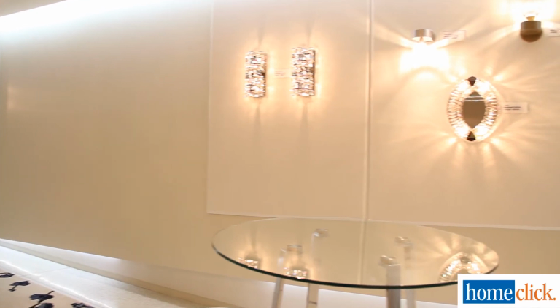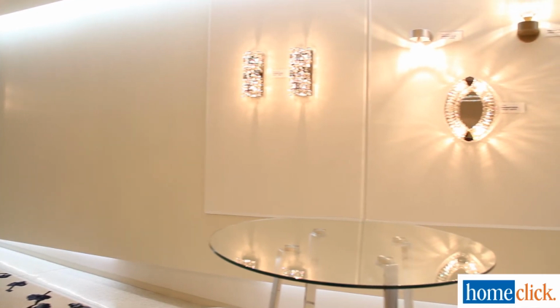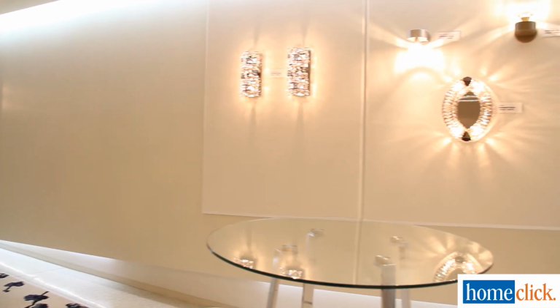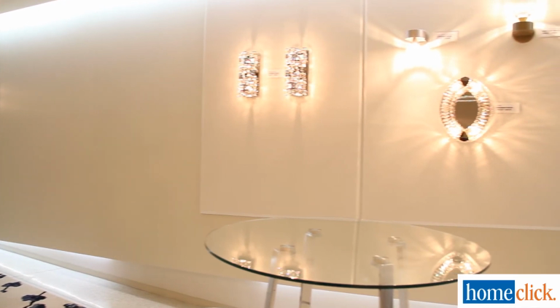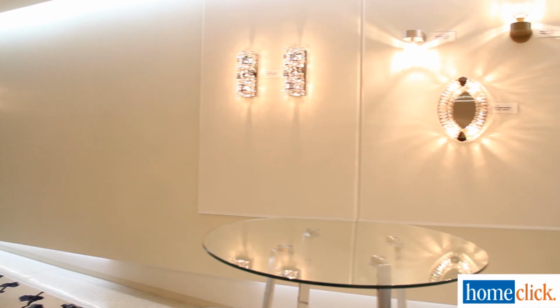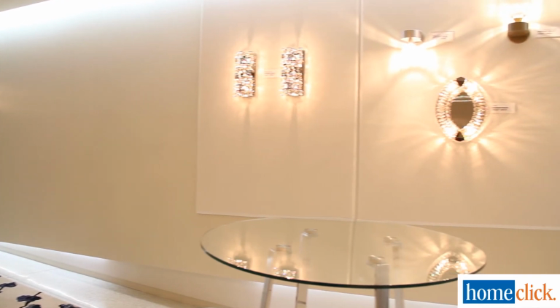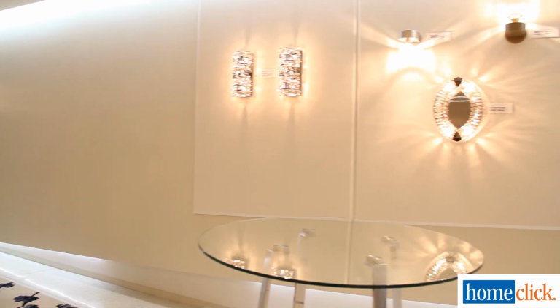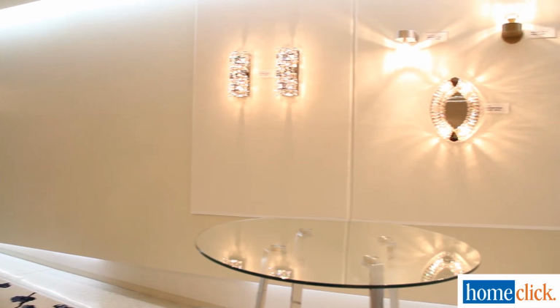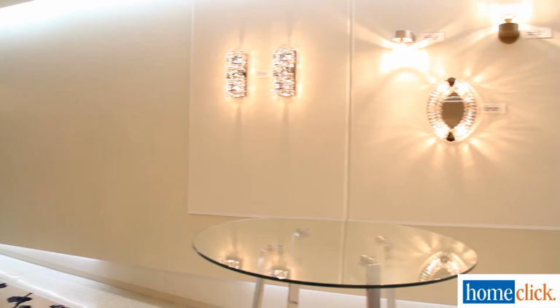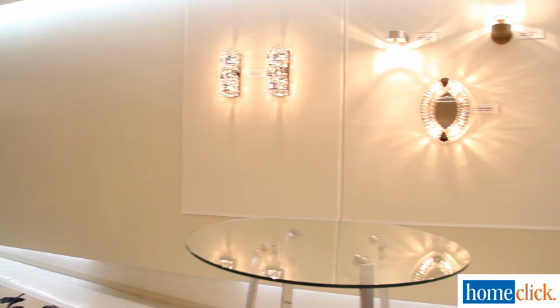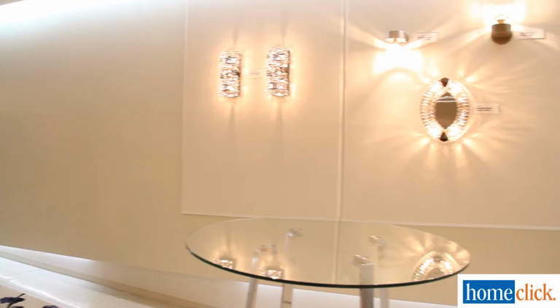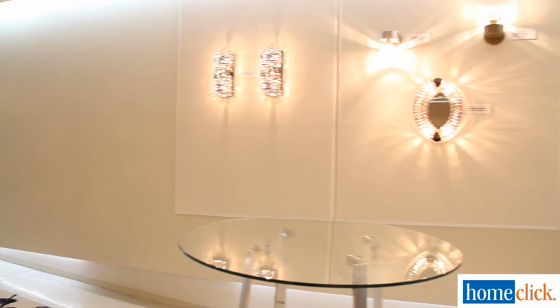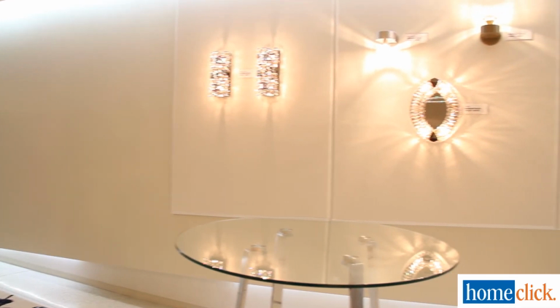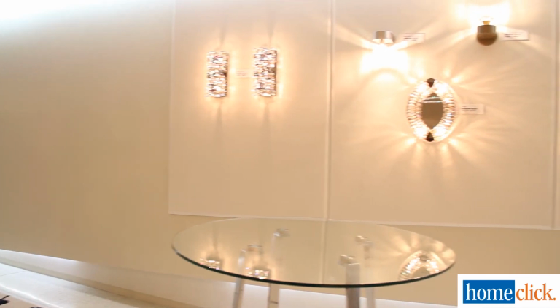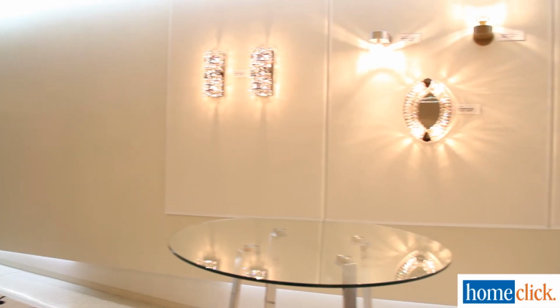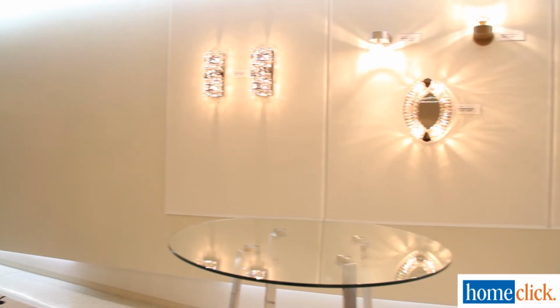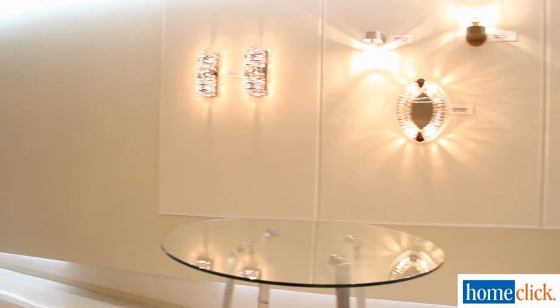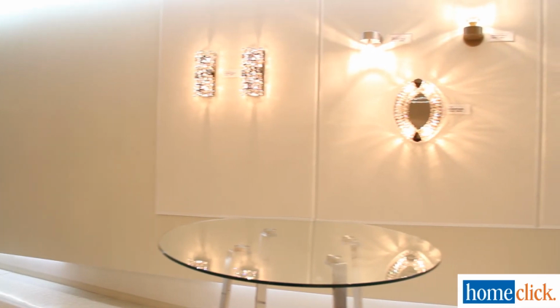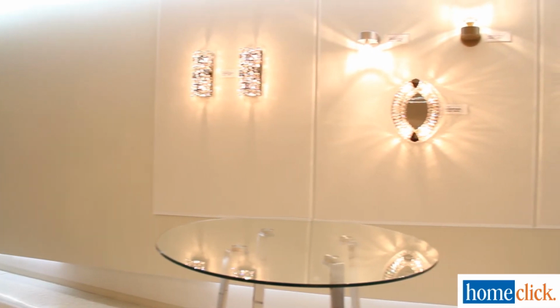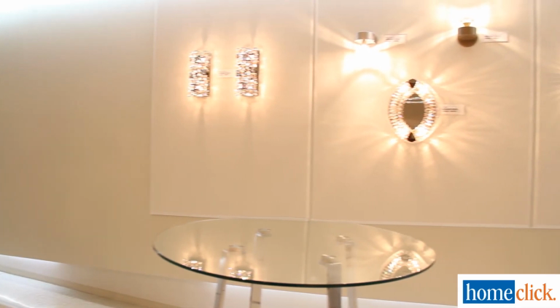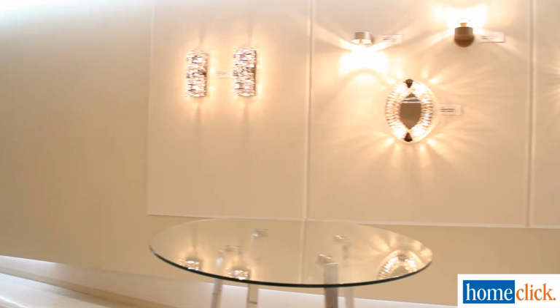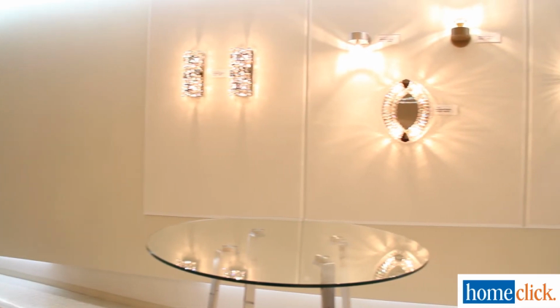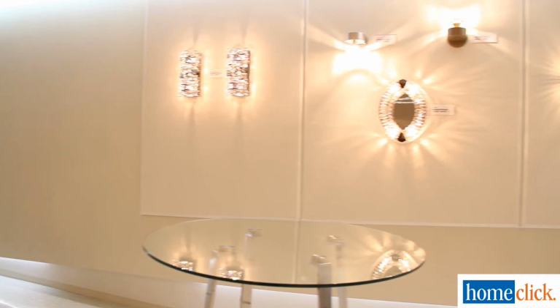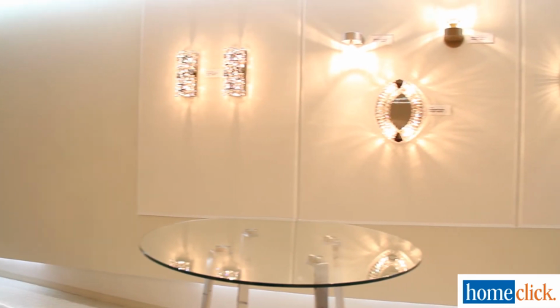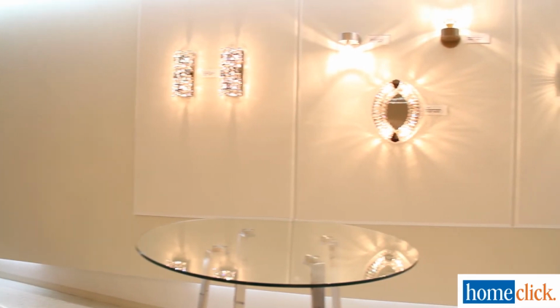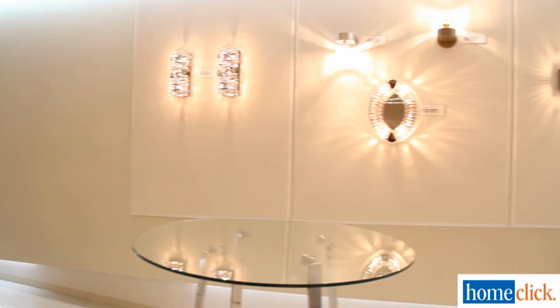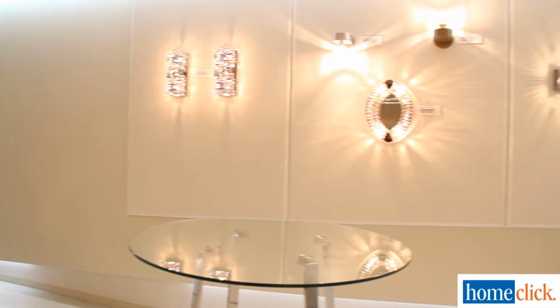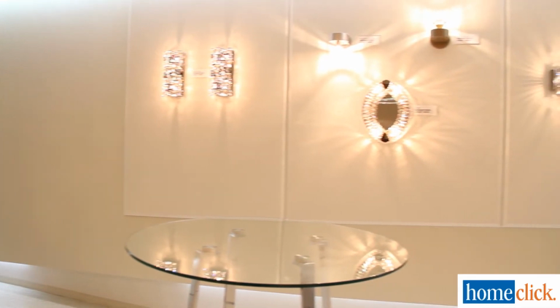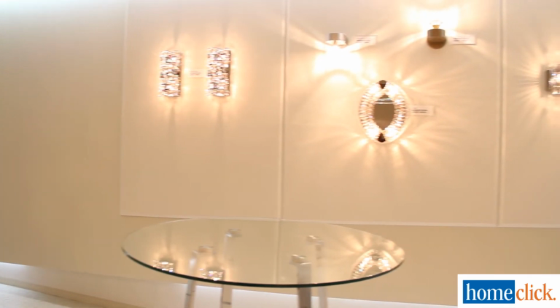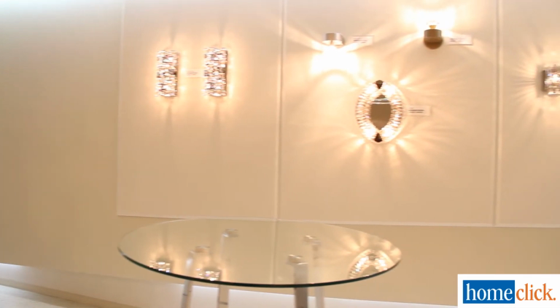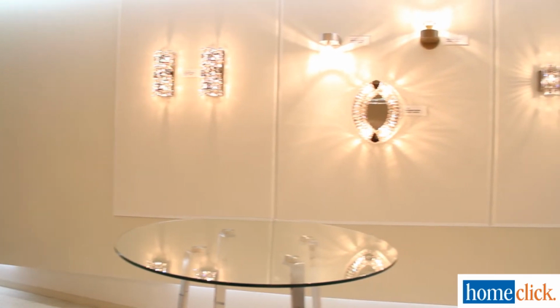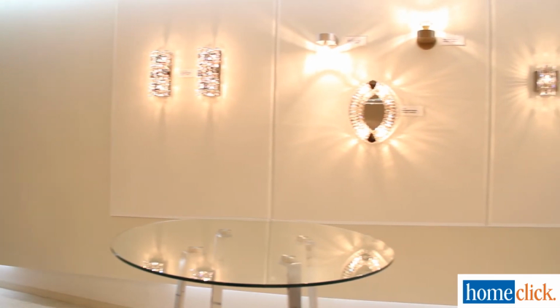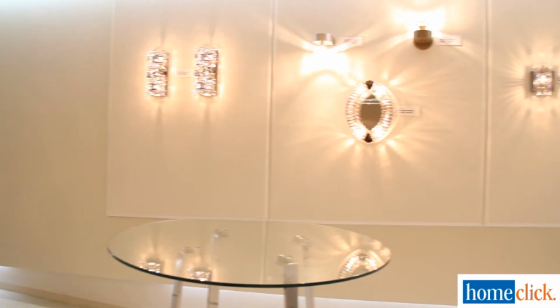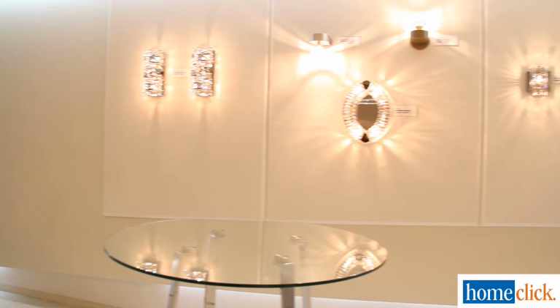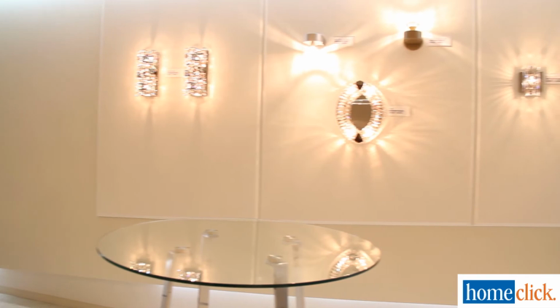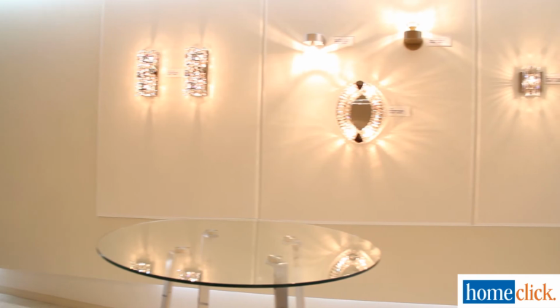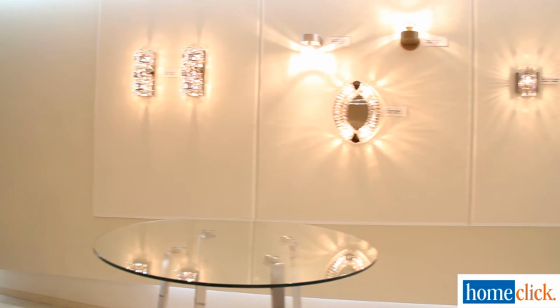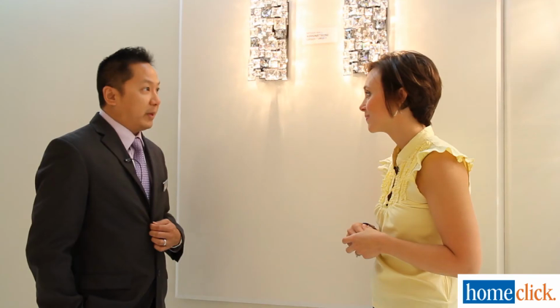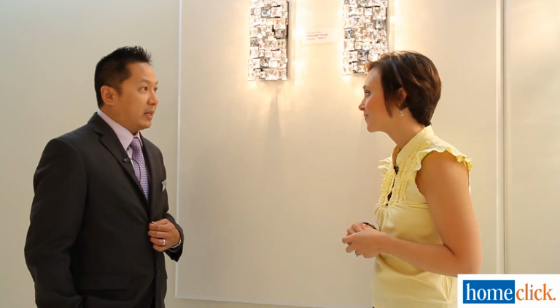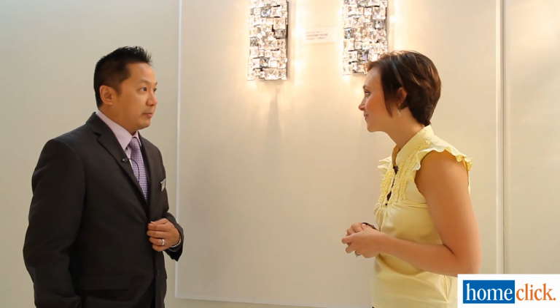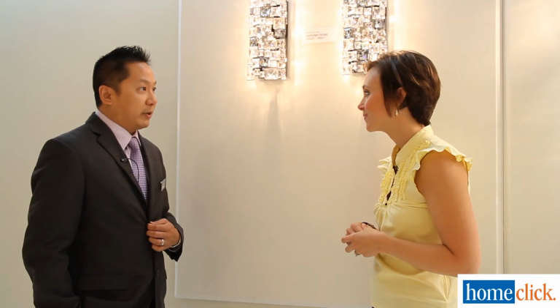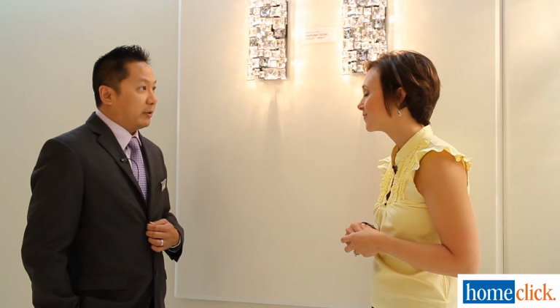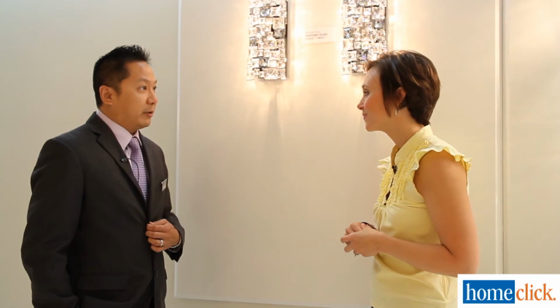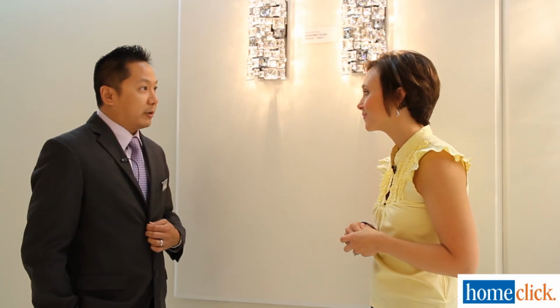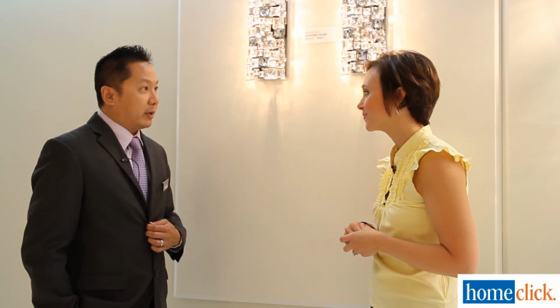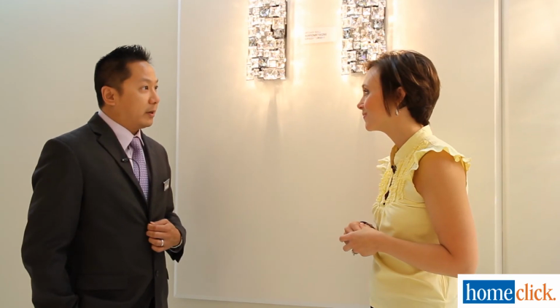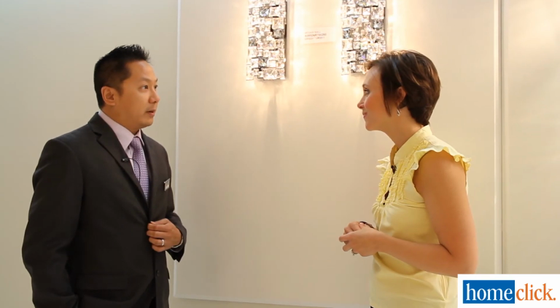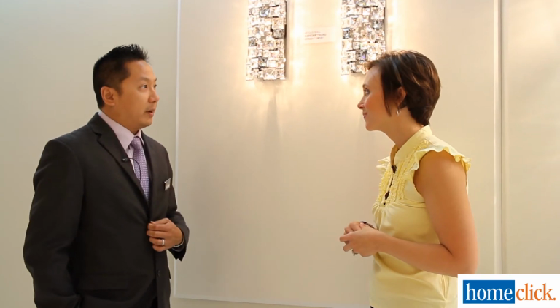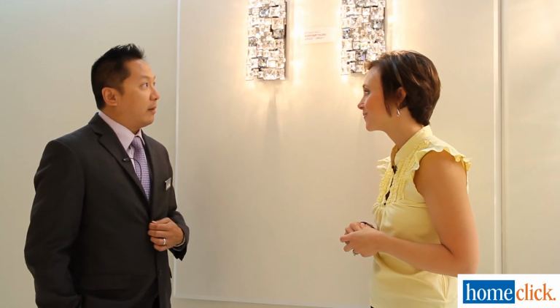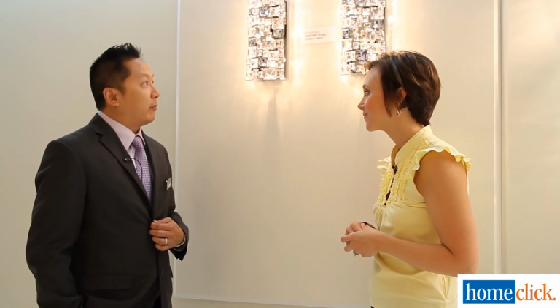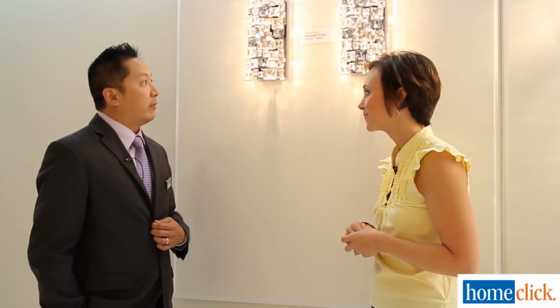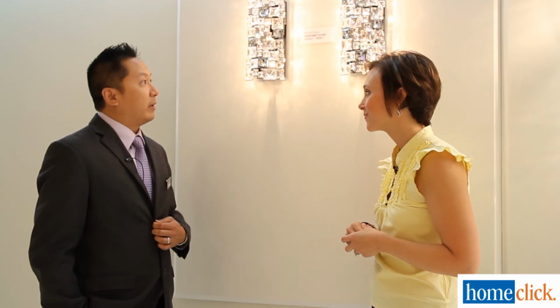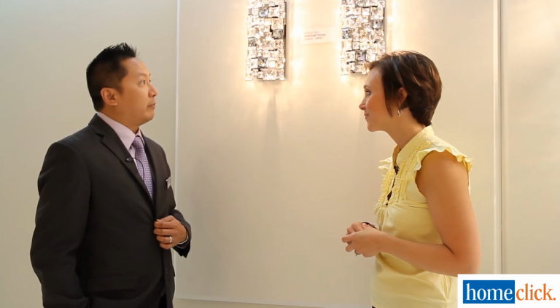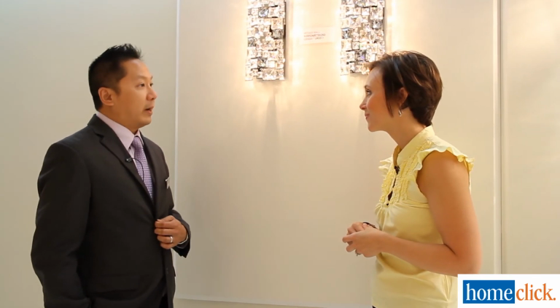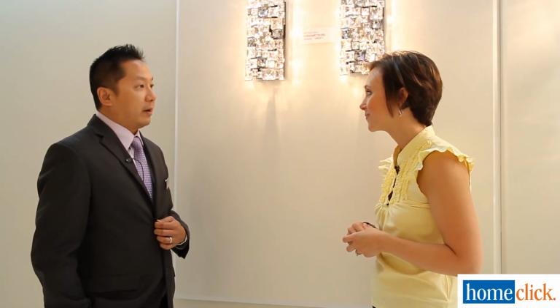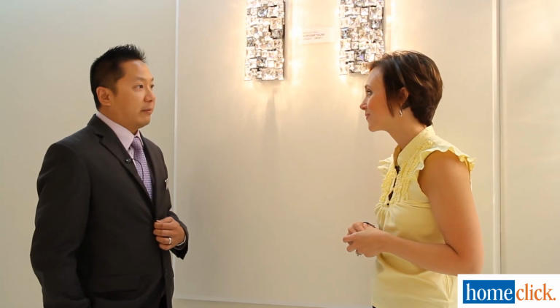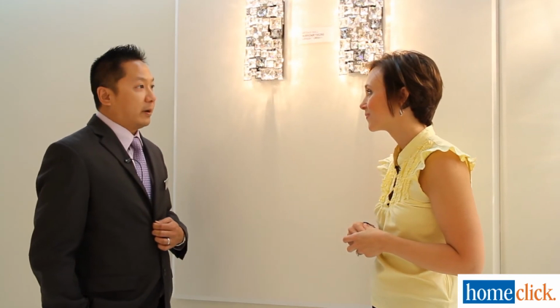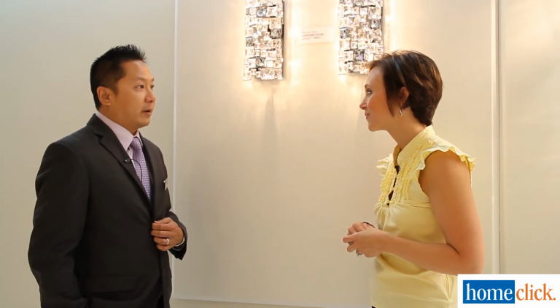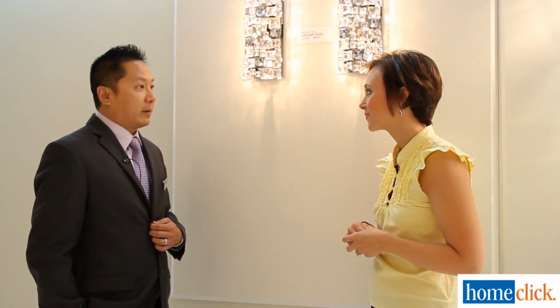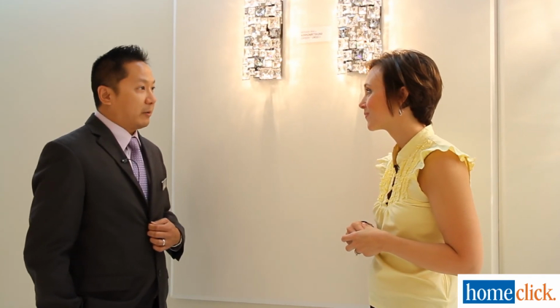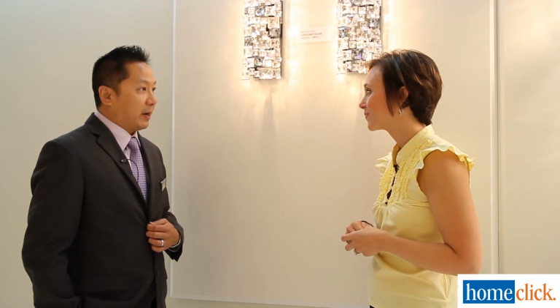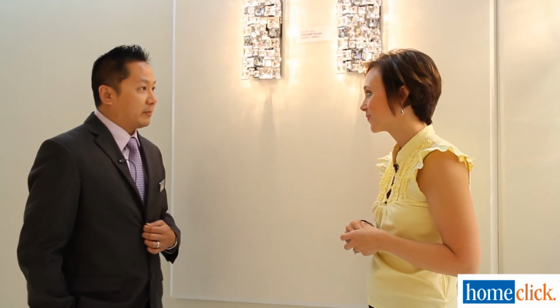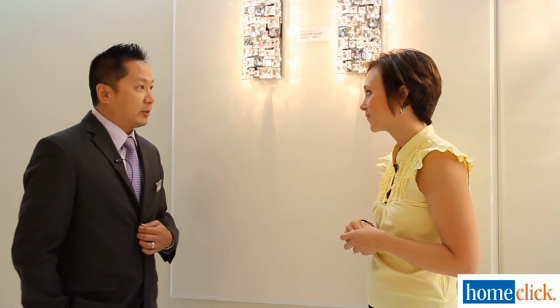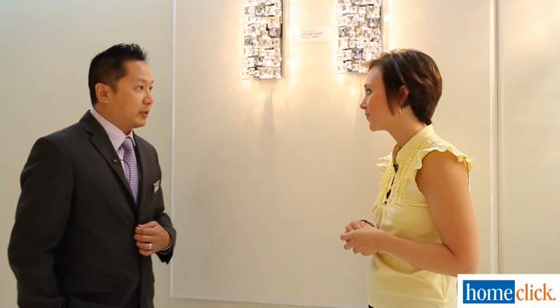Every one of these pieces is made by hand here in Plattsburgh, New York, and we're very proud of our craftsmanship.